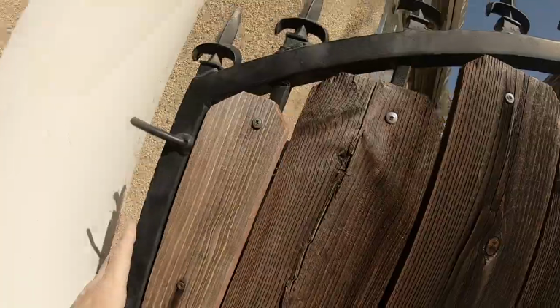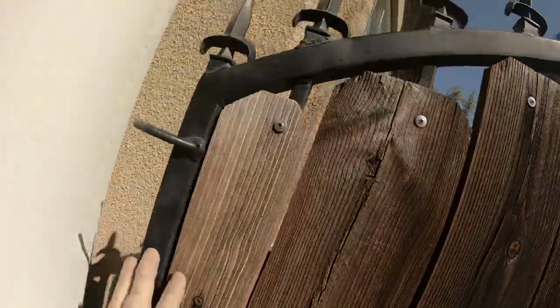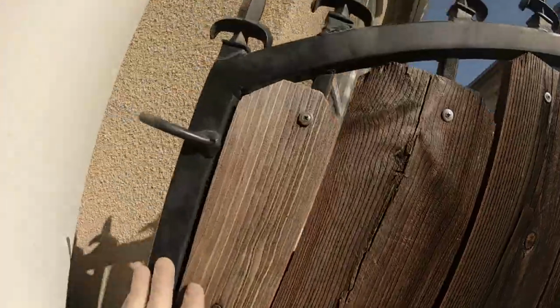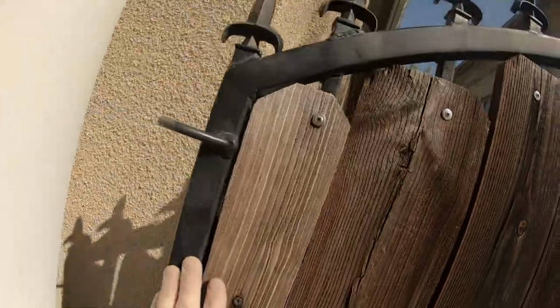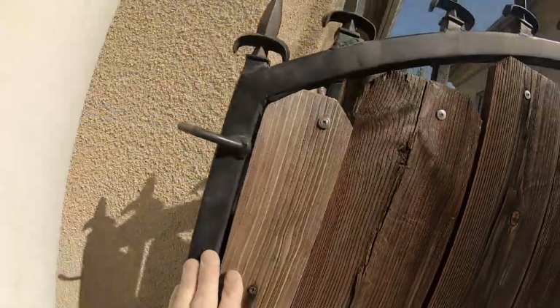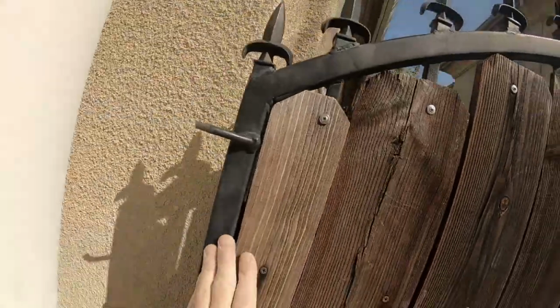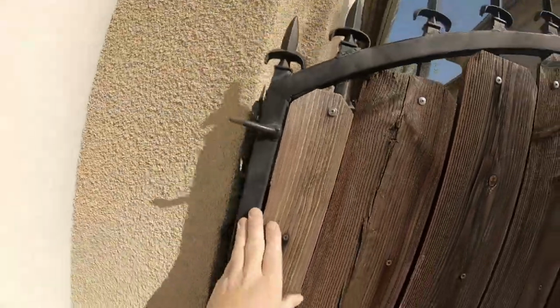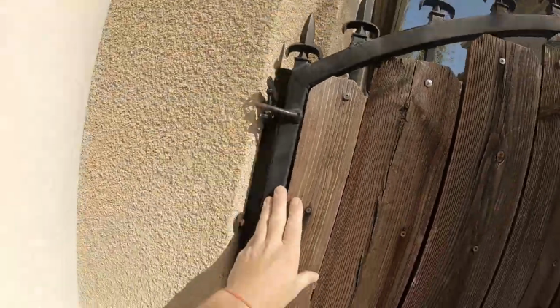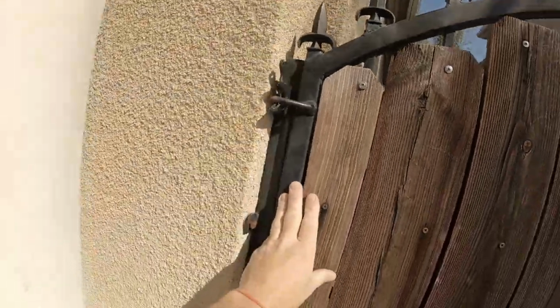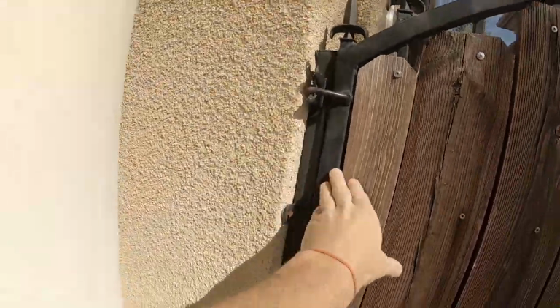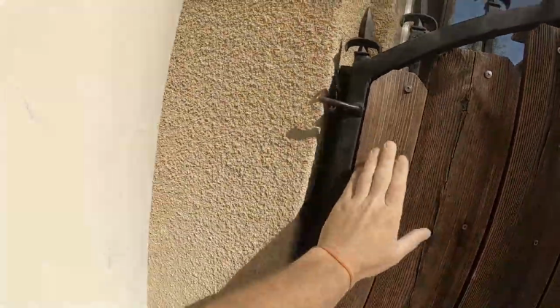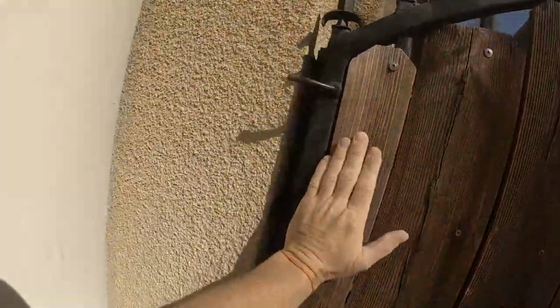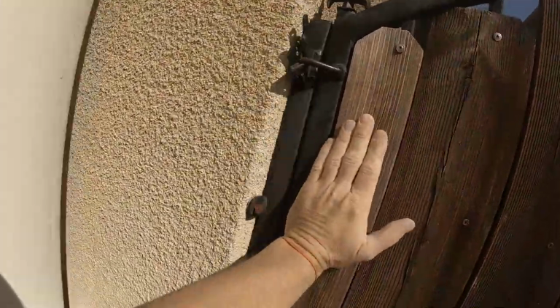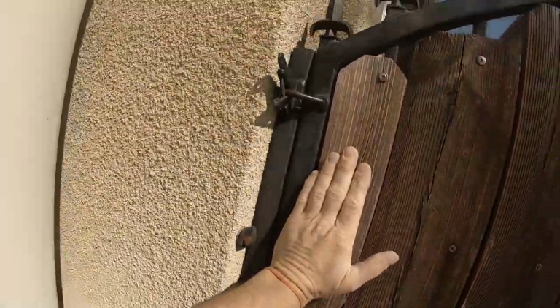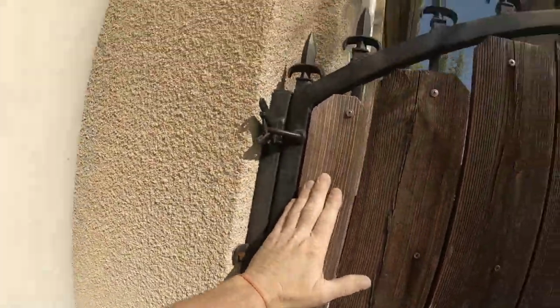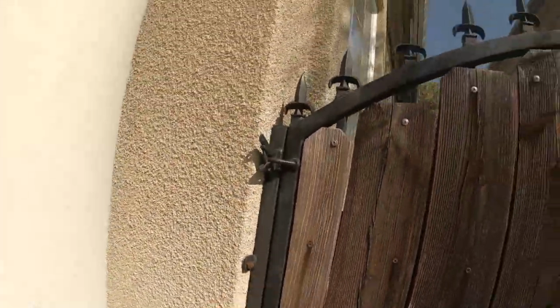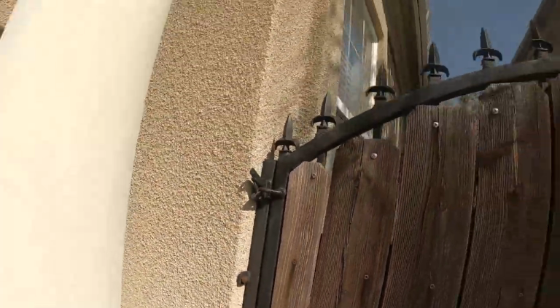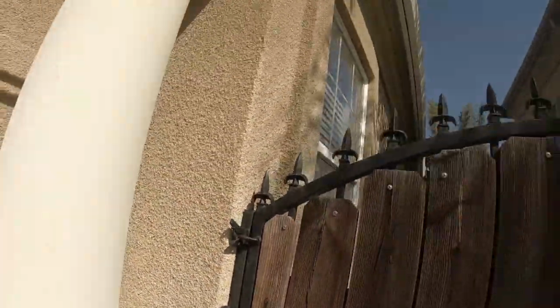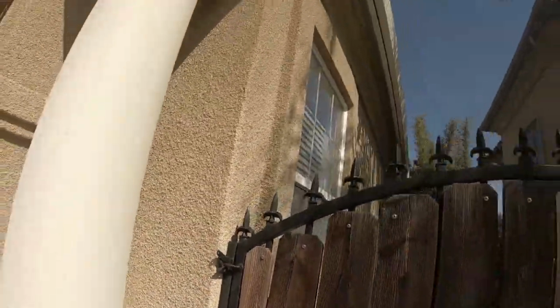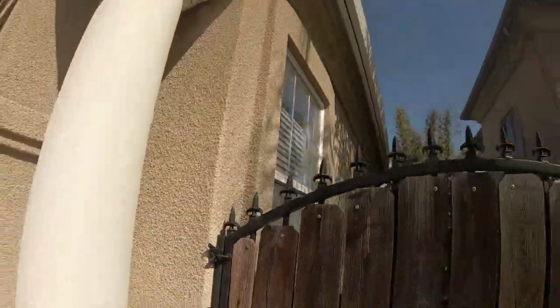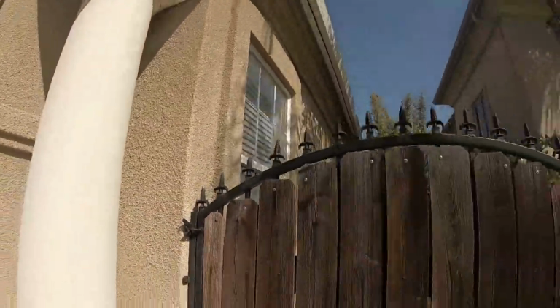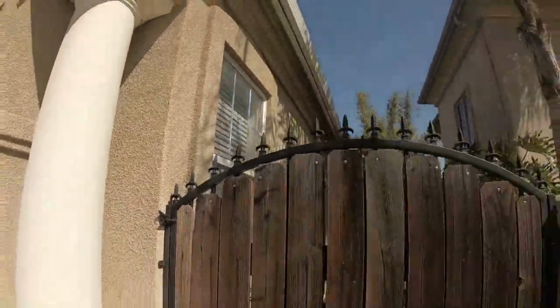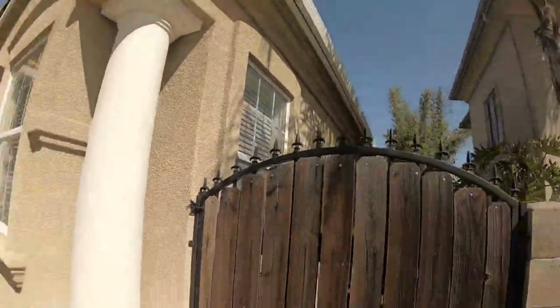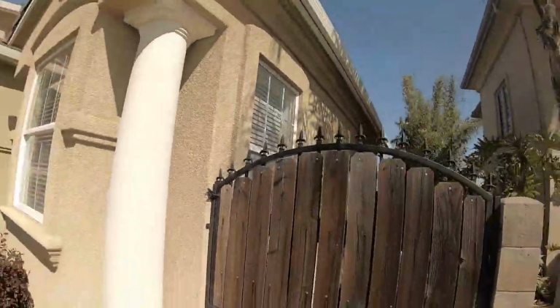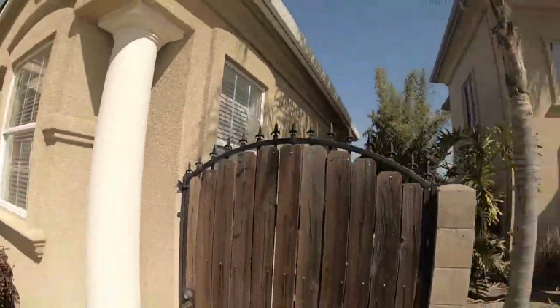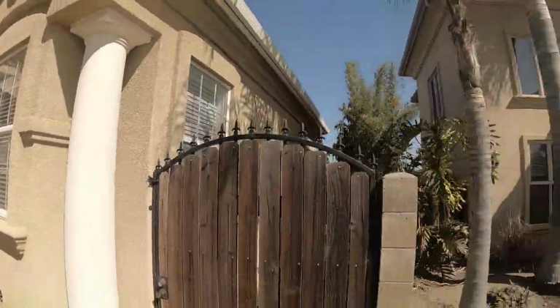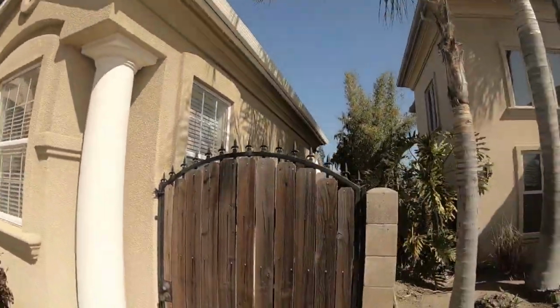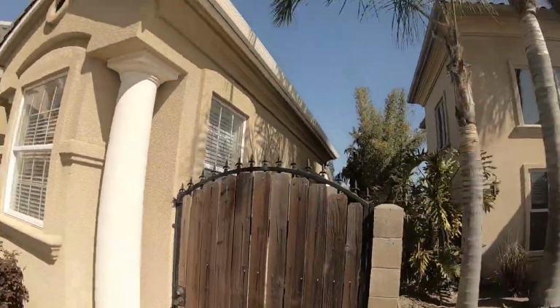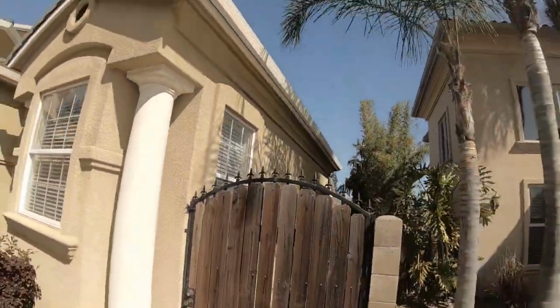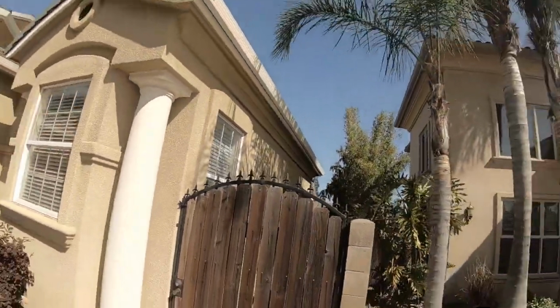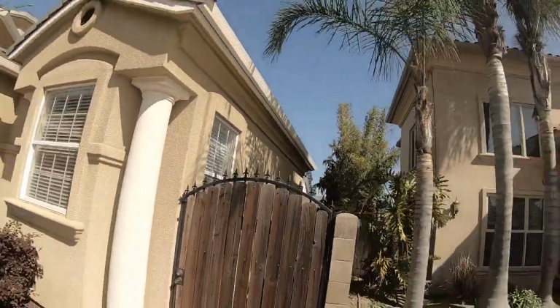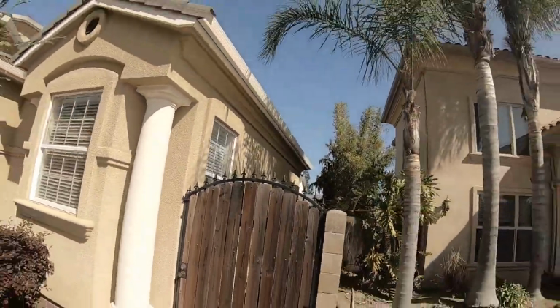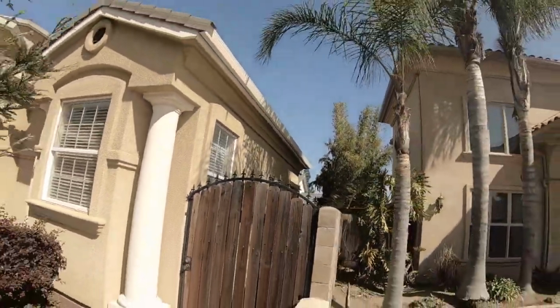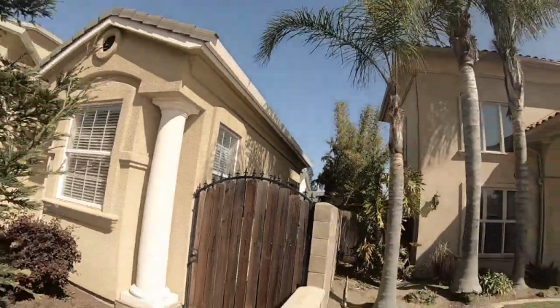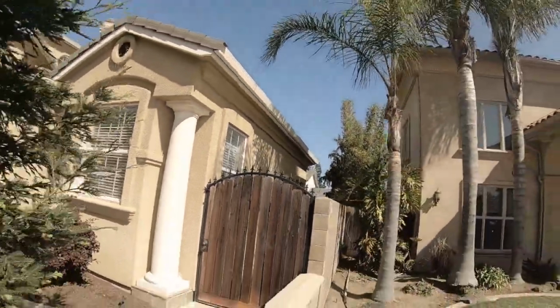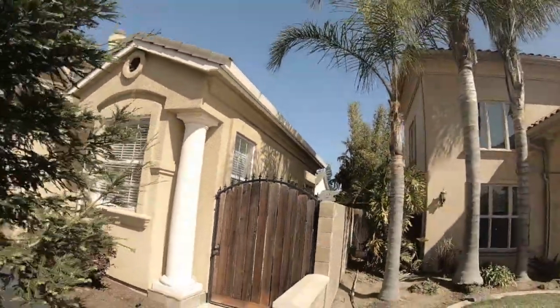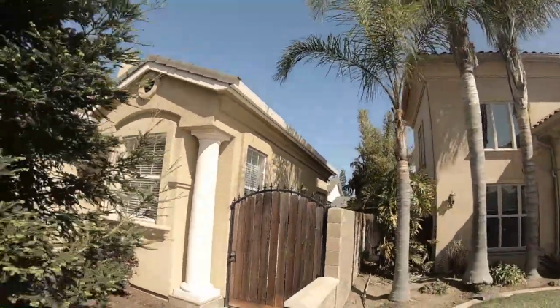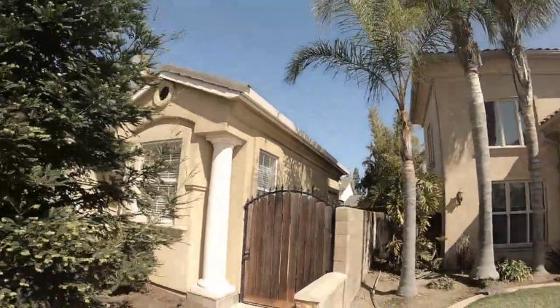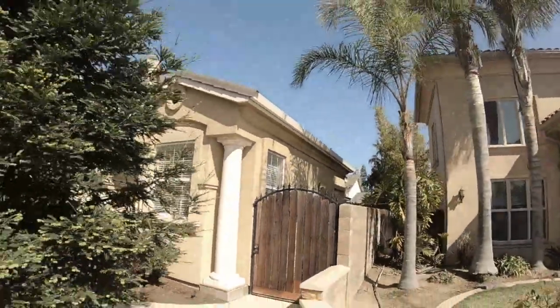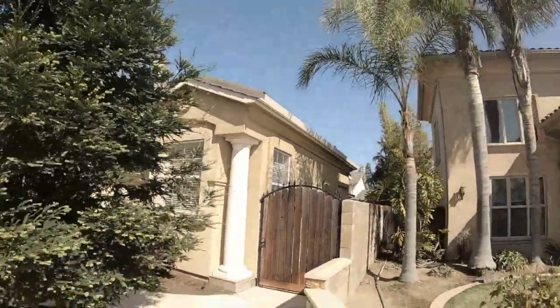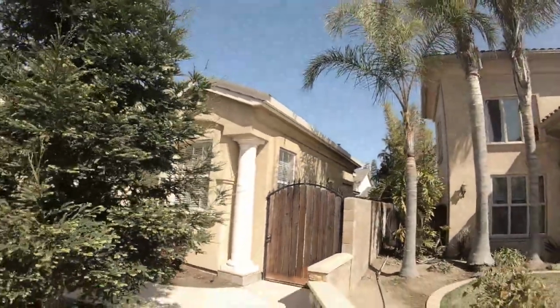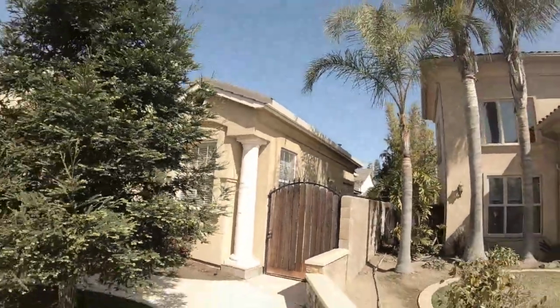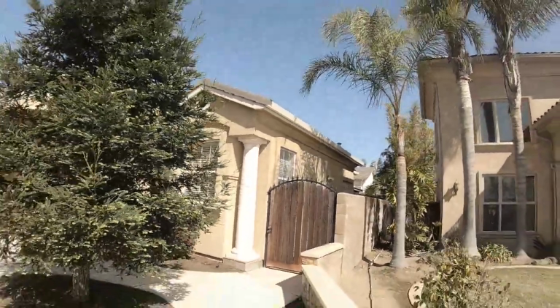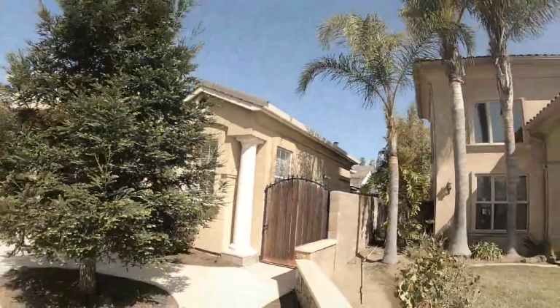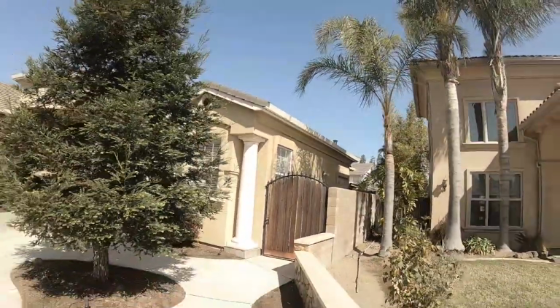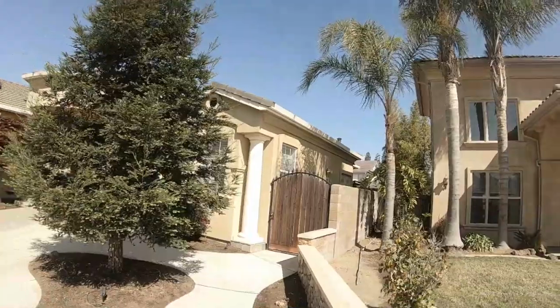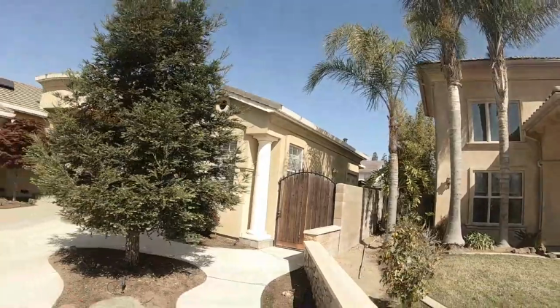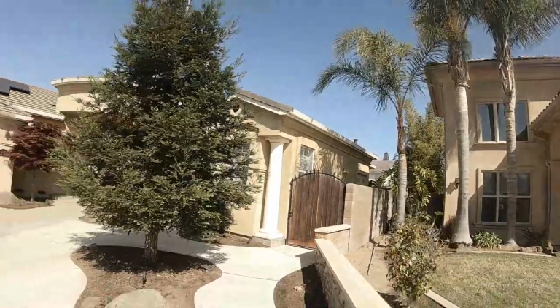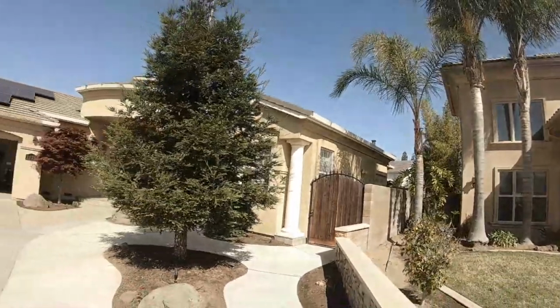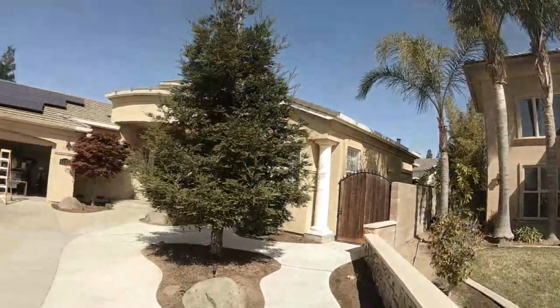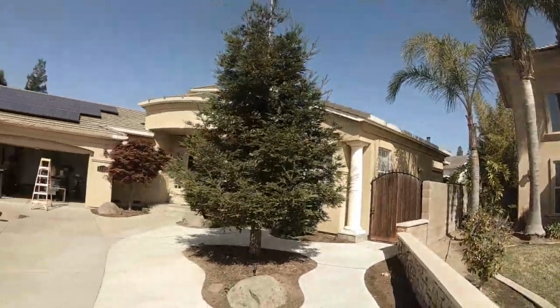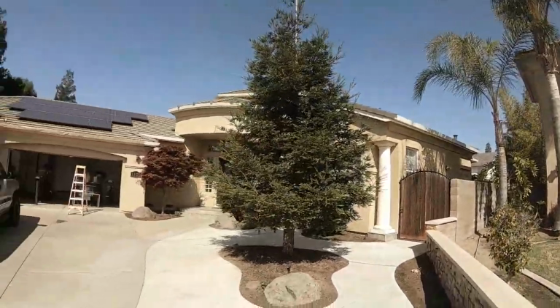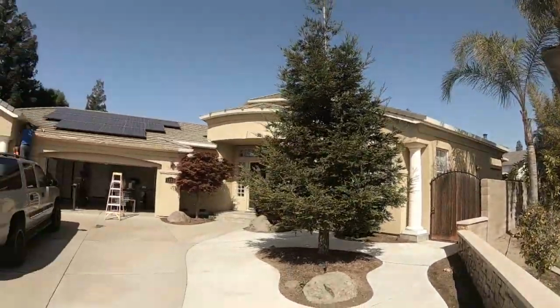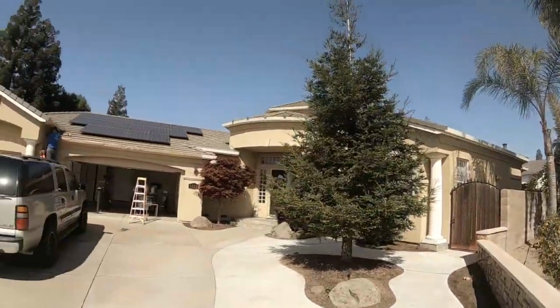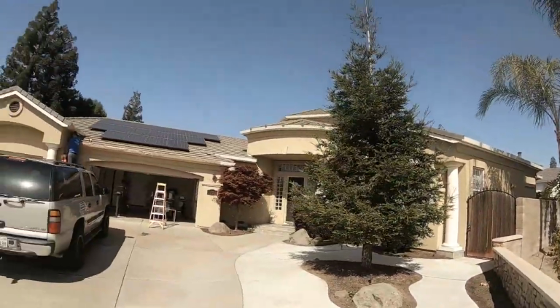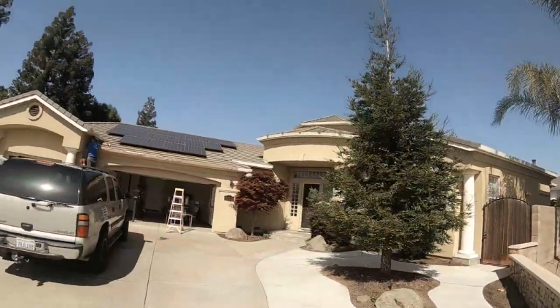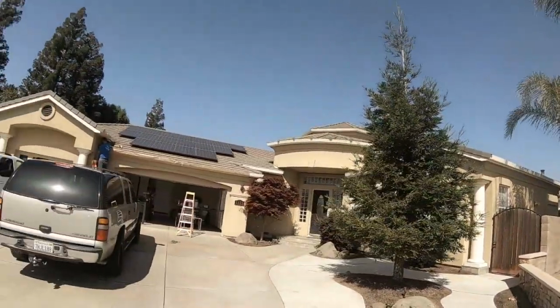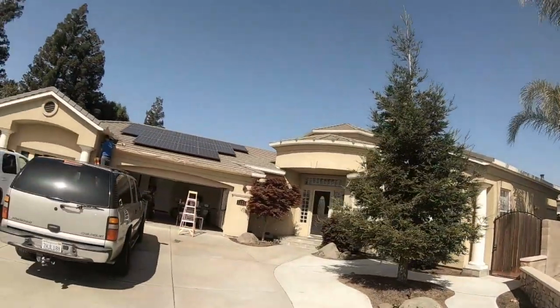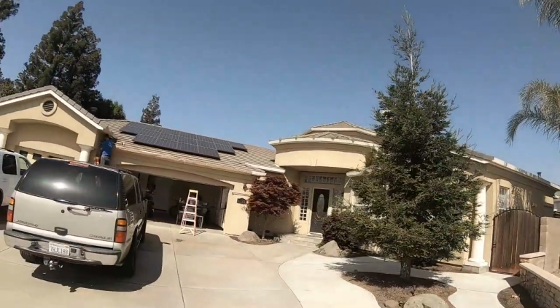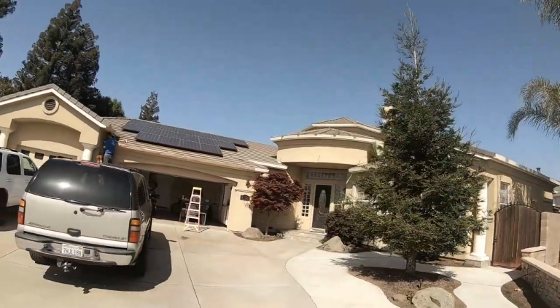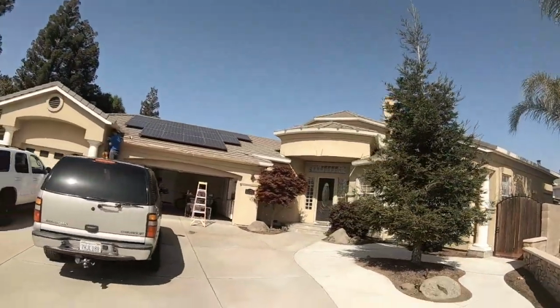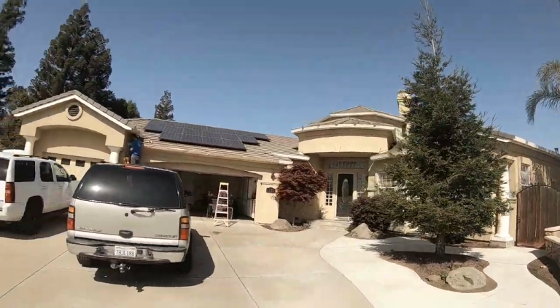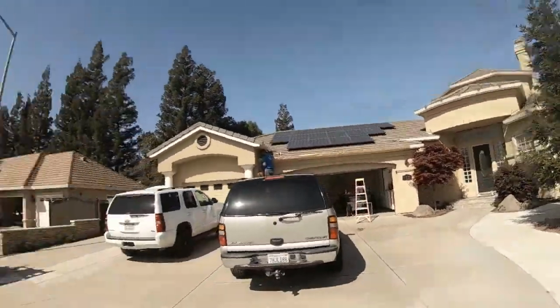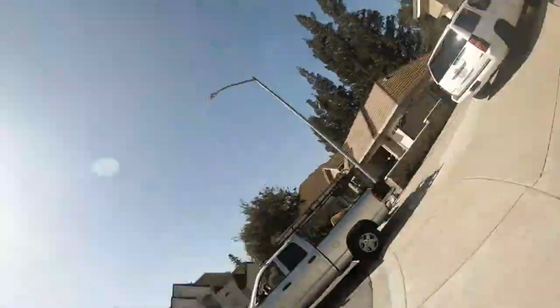Hey, welcome back. If this is your first time here, my name is Tim and this is the Timo Show, where I bring you guys along on all my different types of side hustles — and I've got a whole bunch of them.